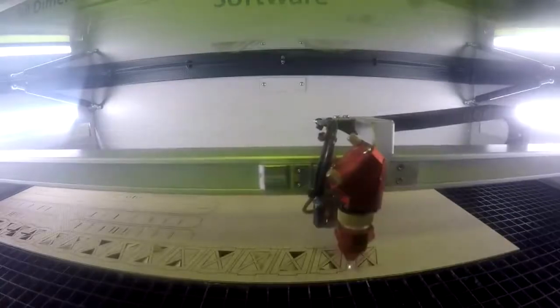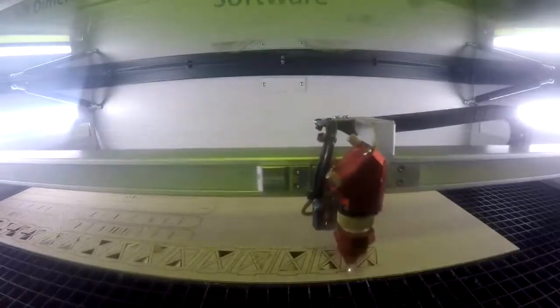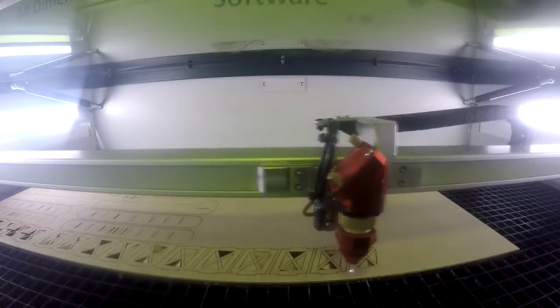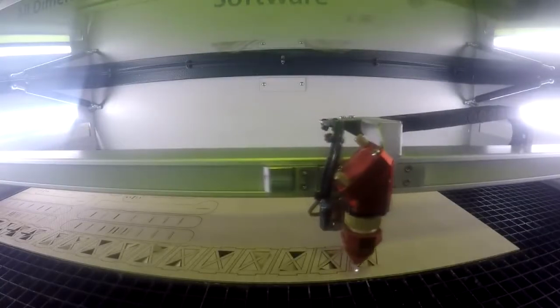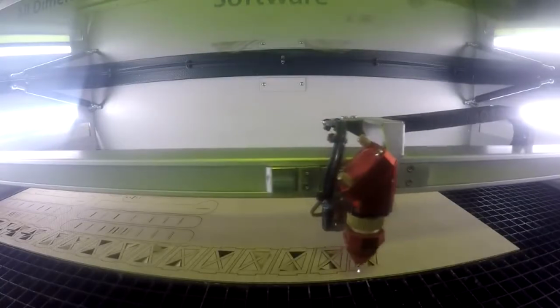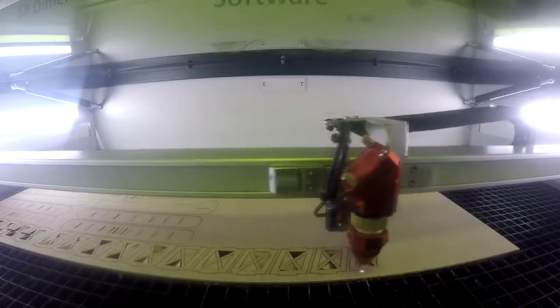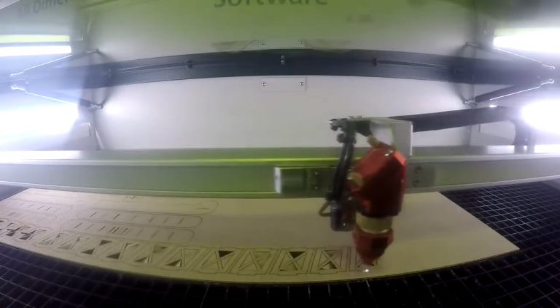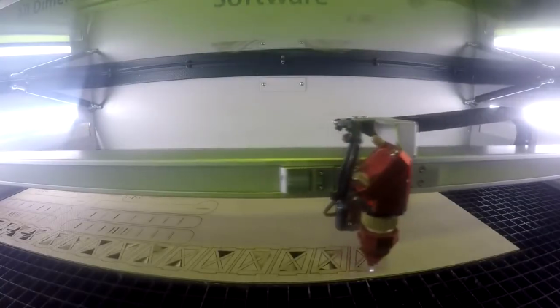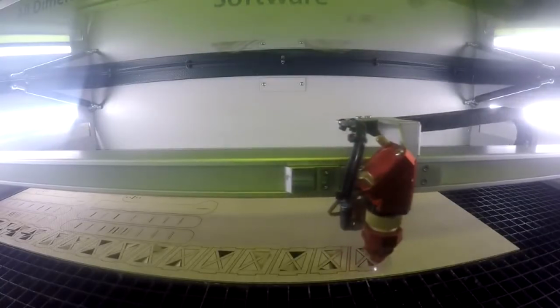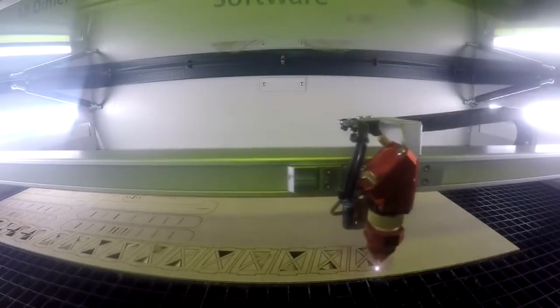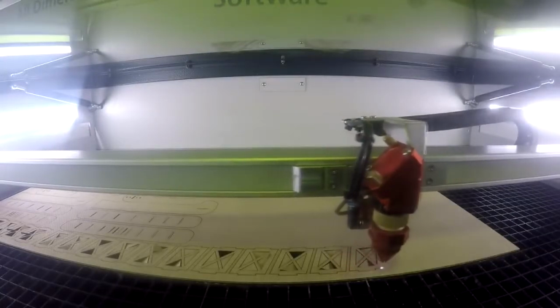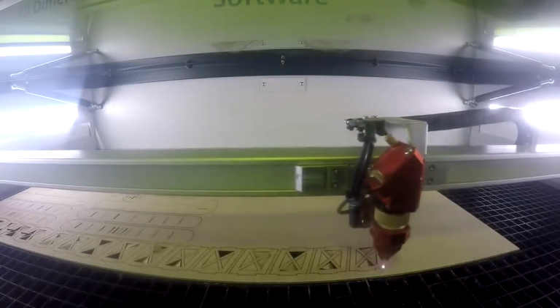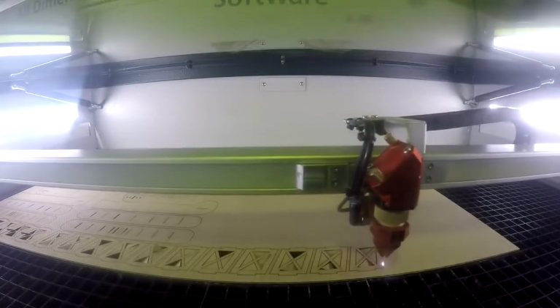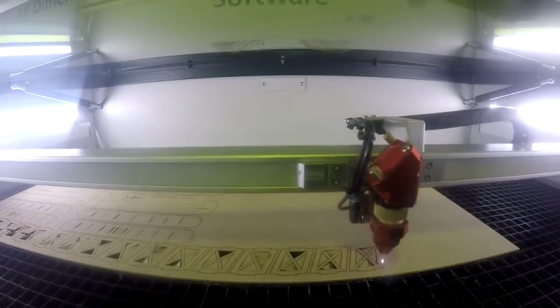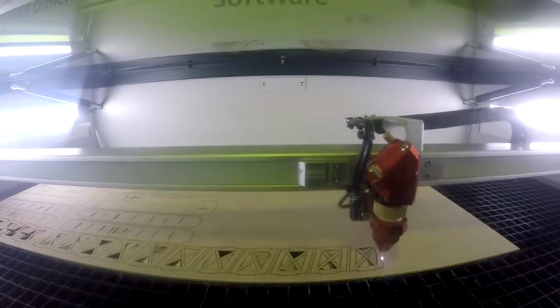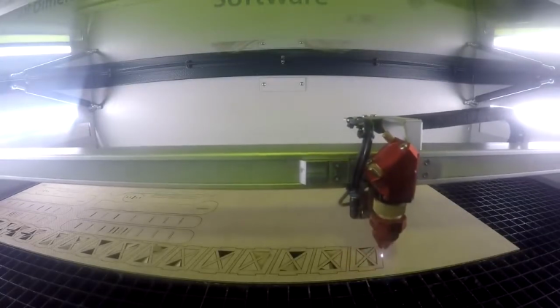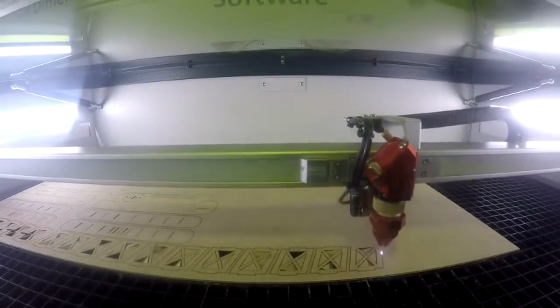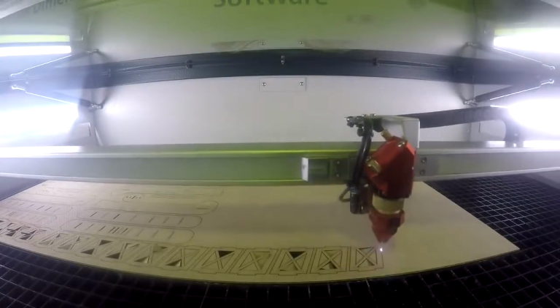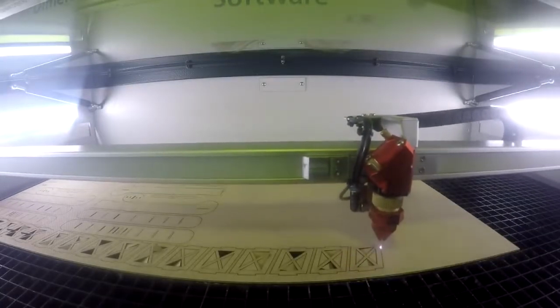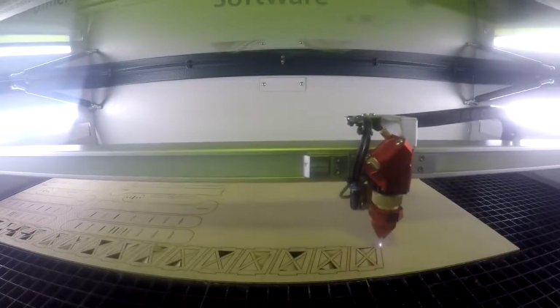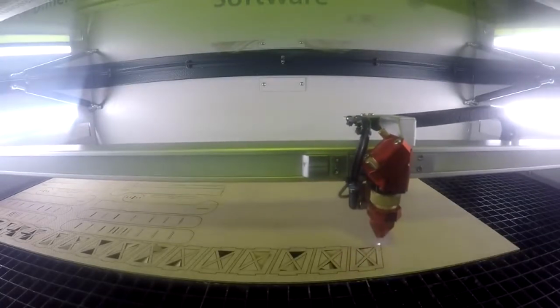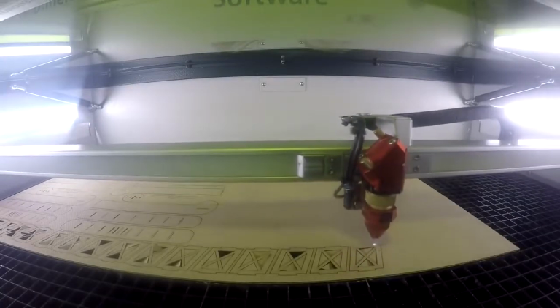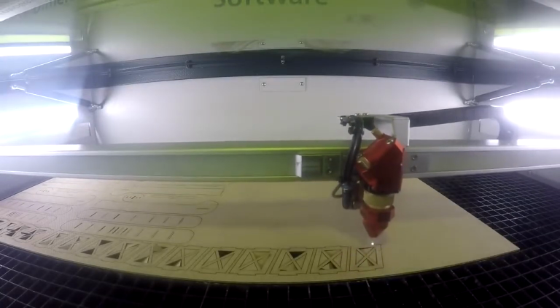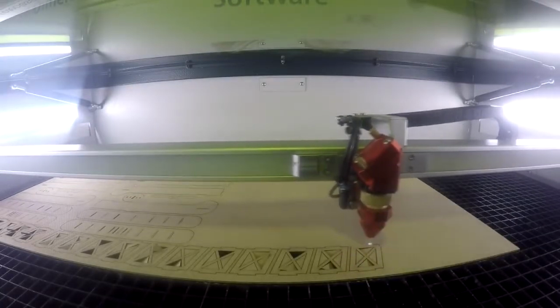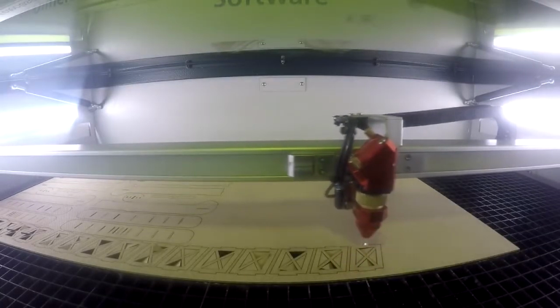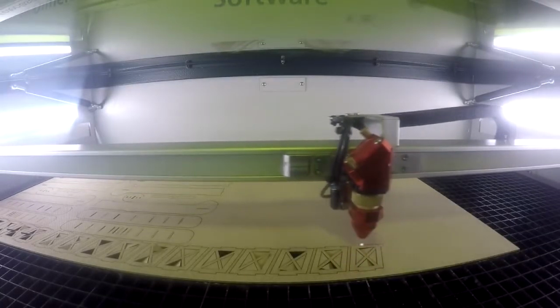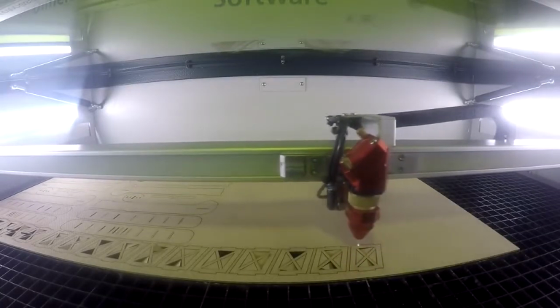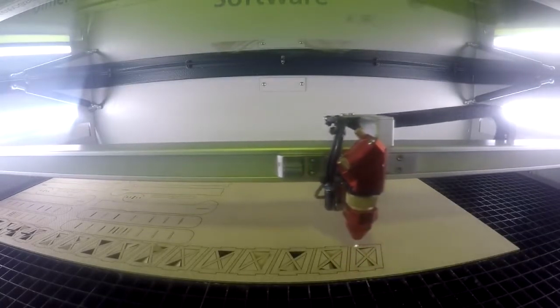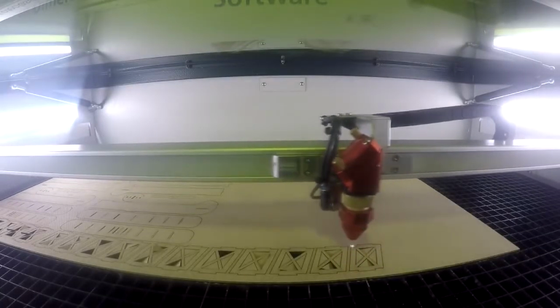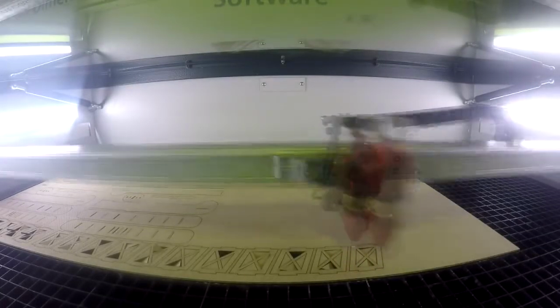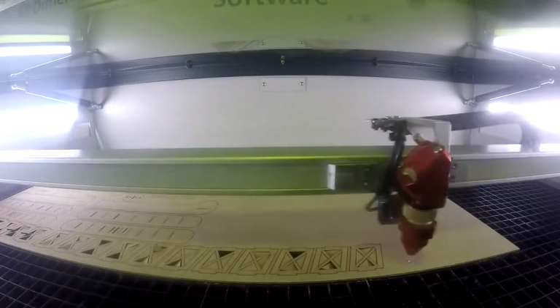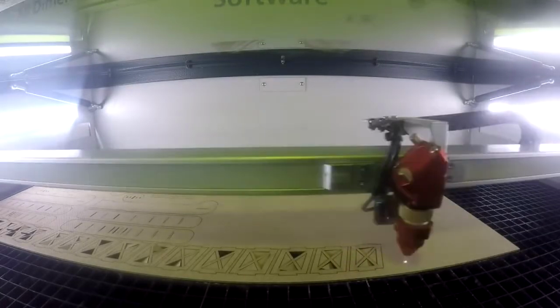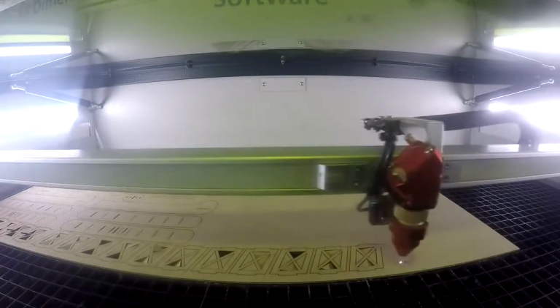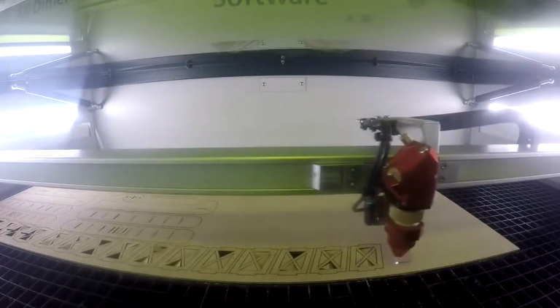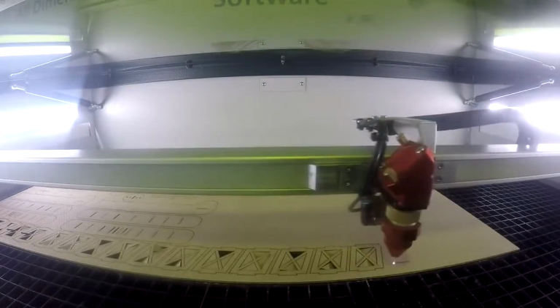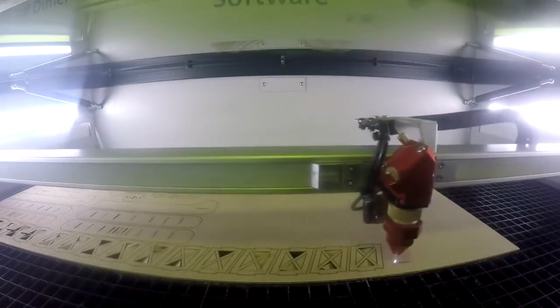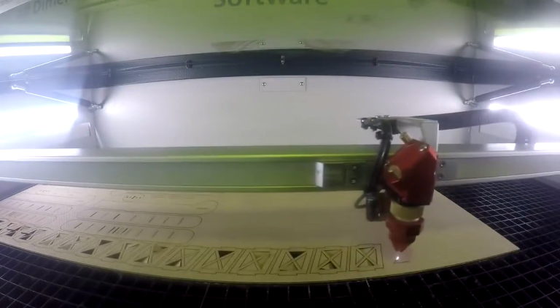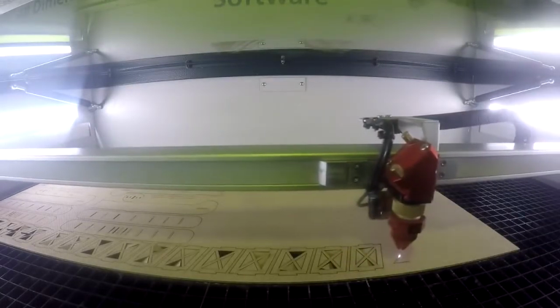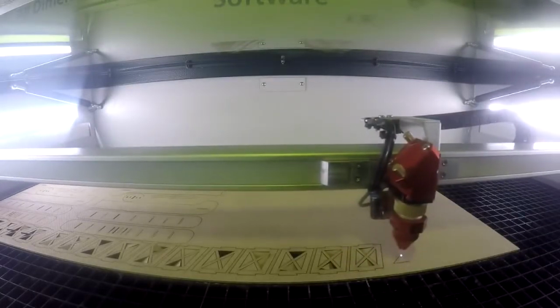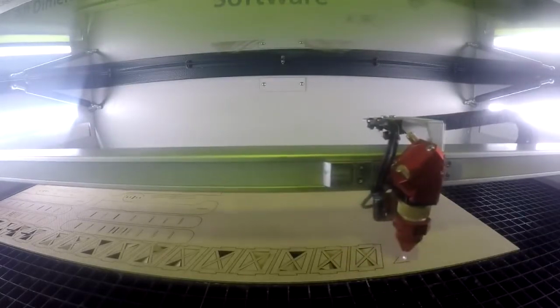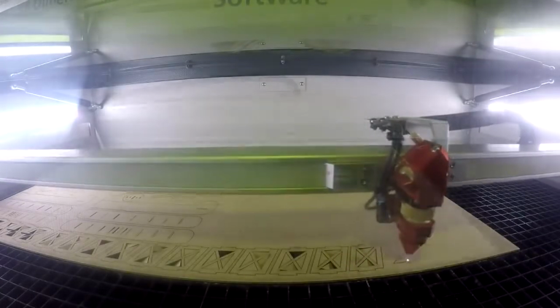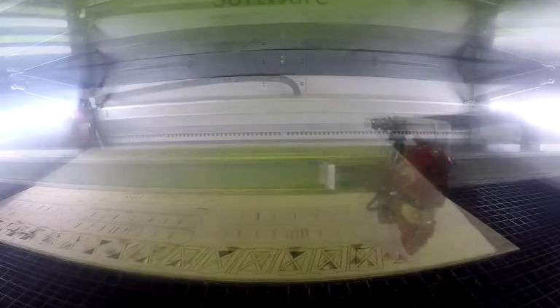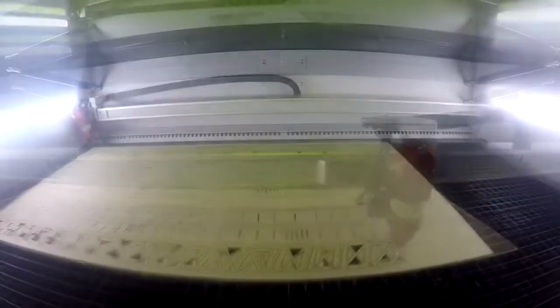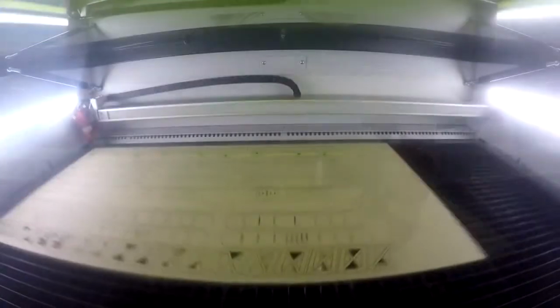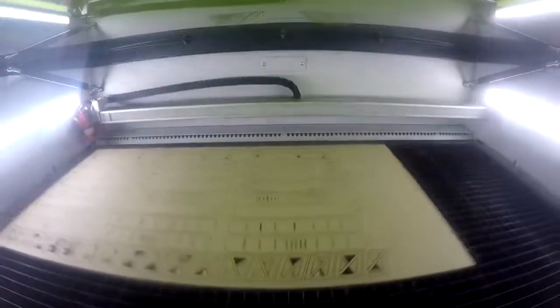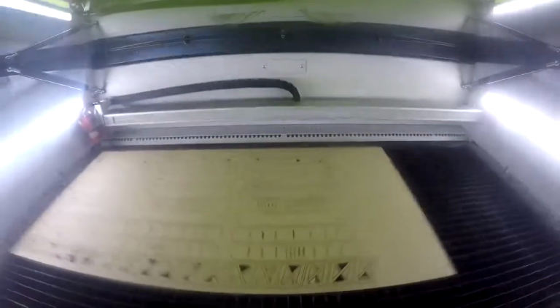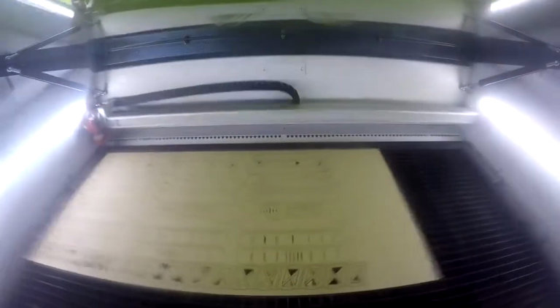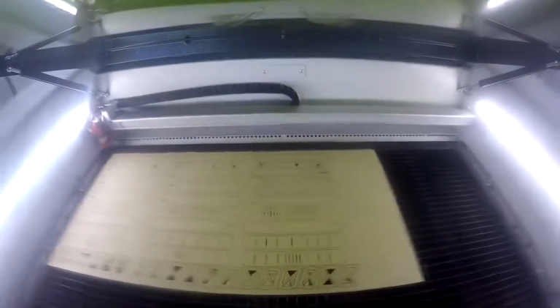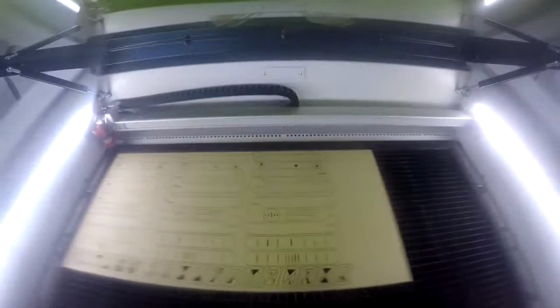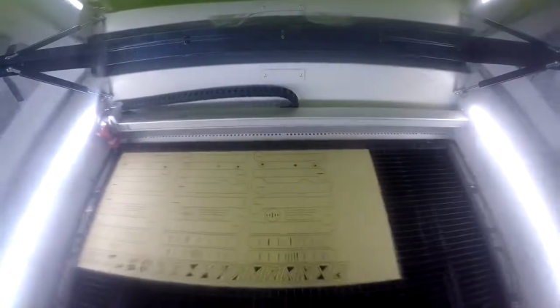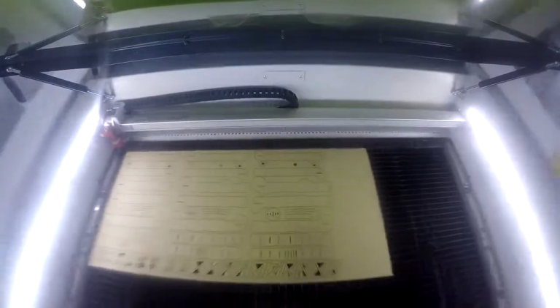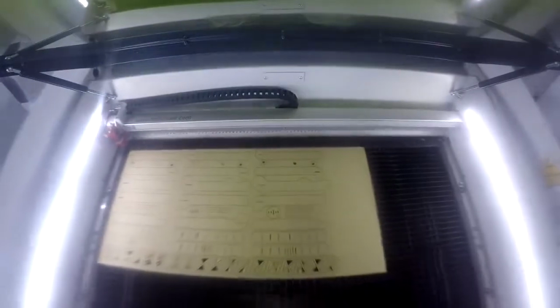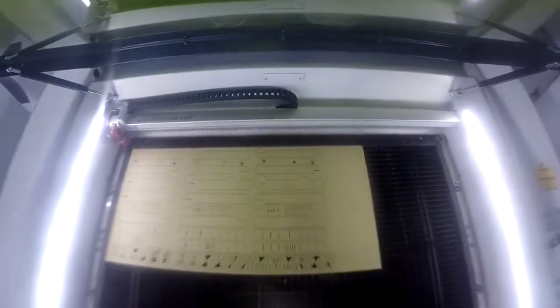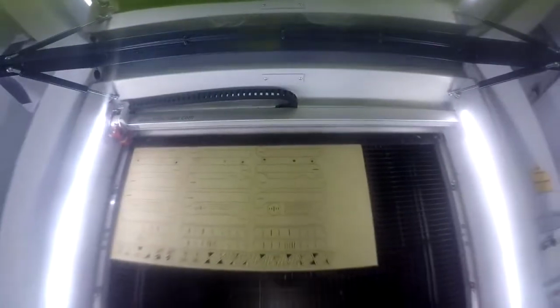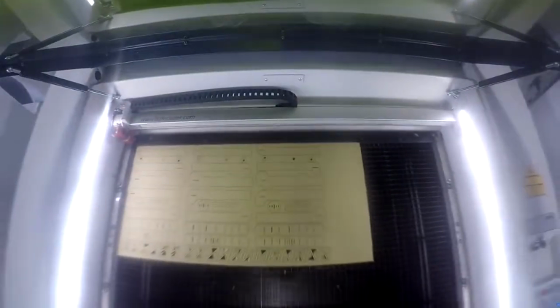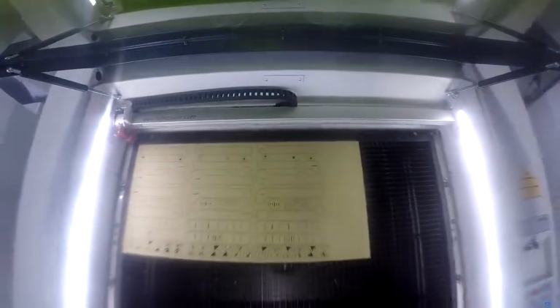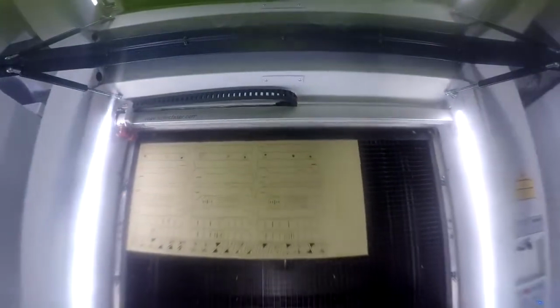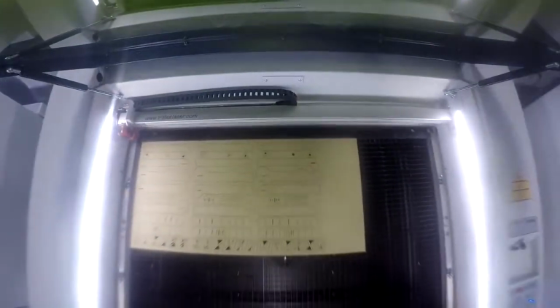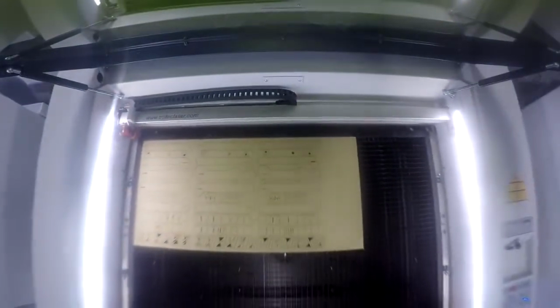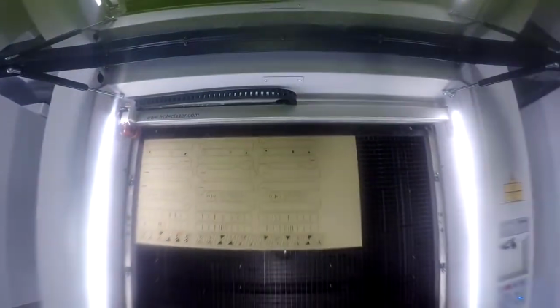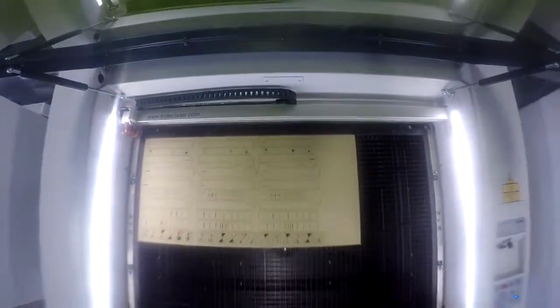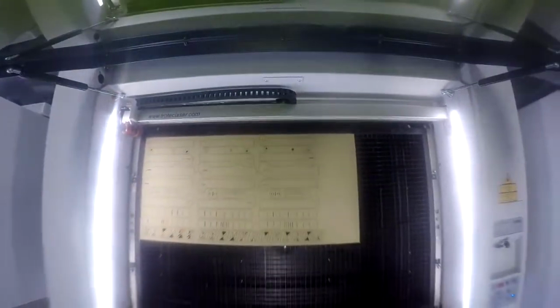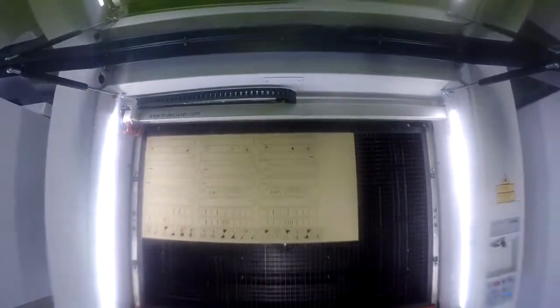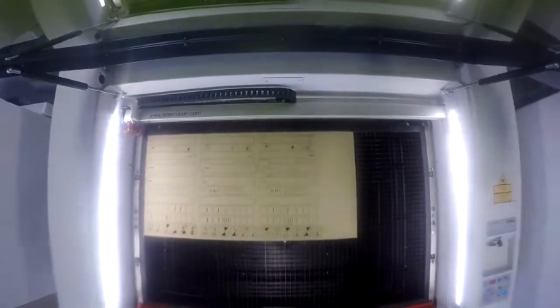We then cut our pieces and assembled our plane. The assembly didn't require any glue — it could simply be stuck together with the various pieces.